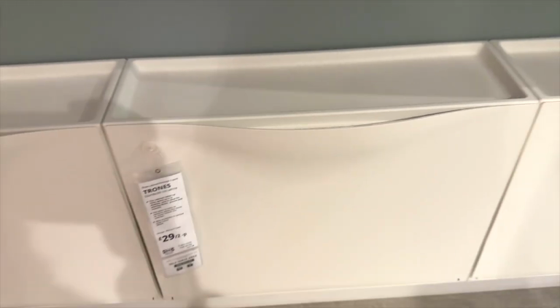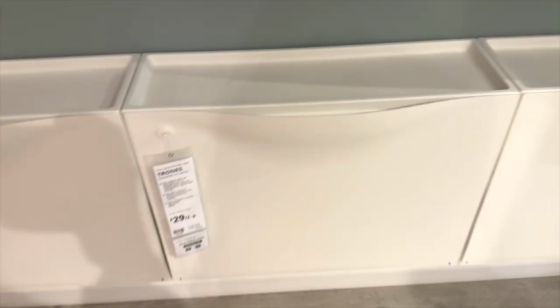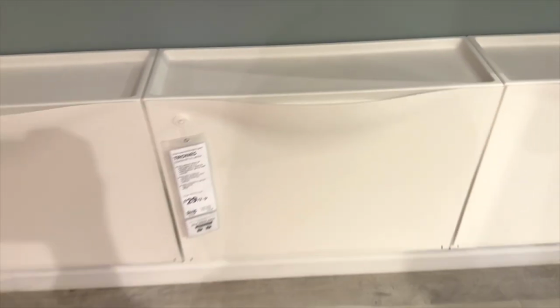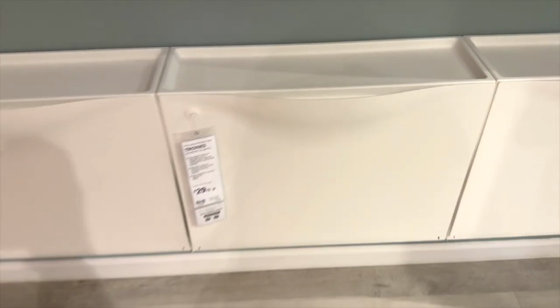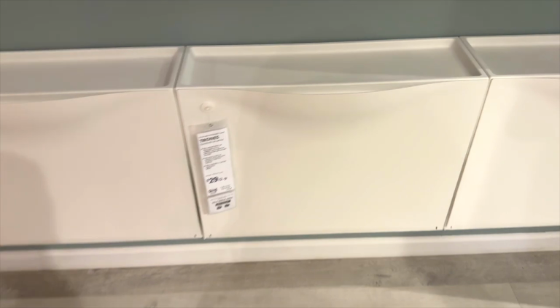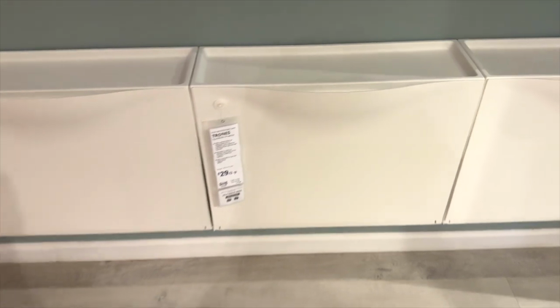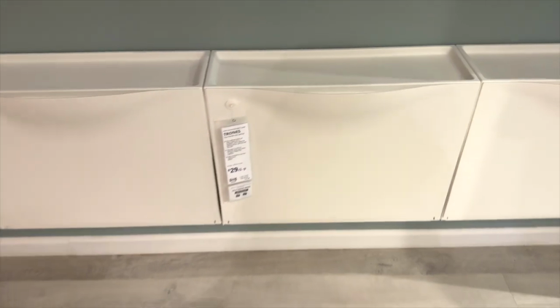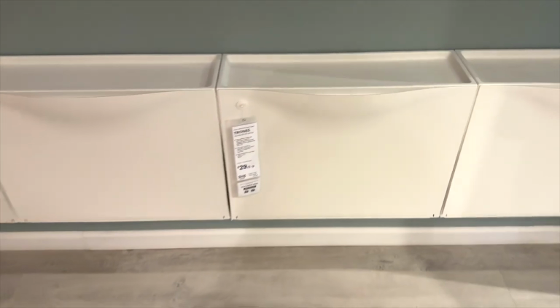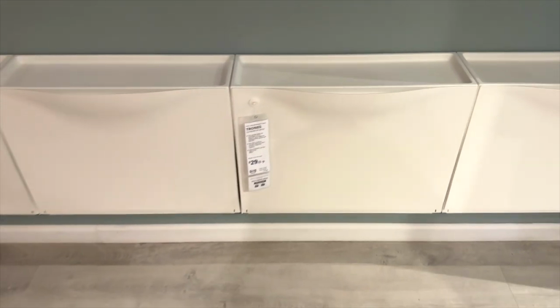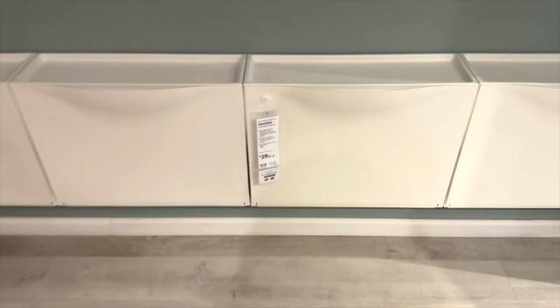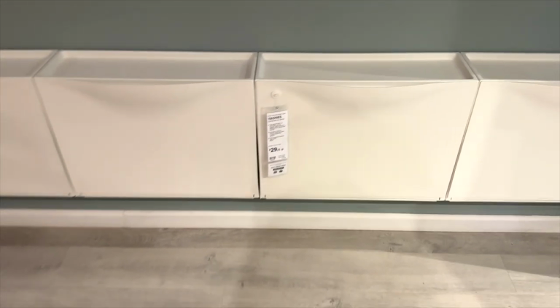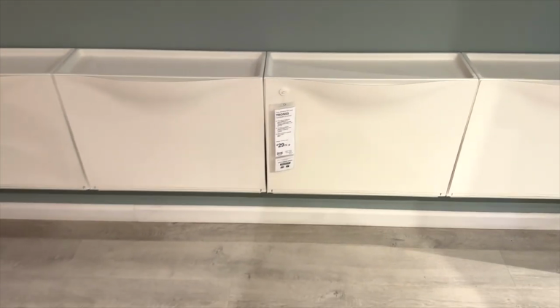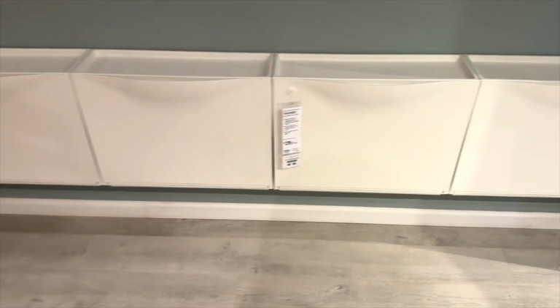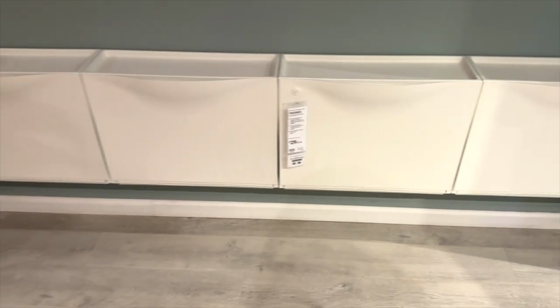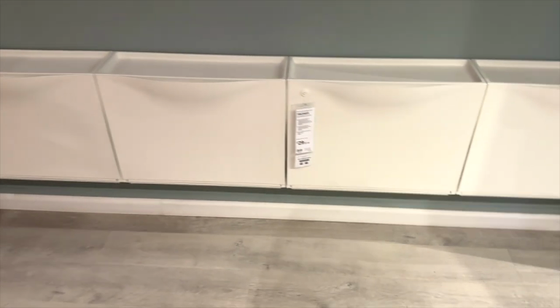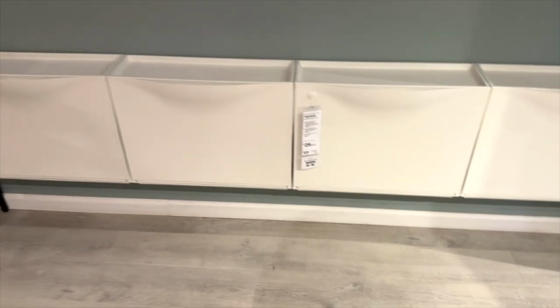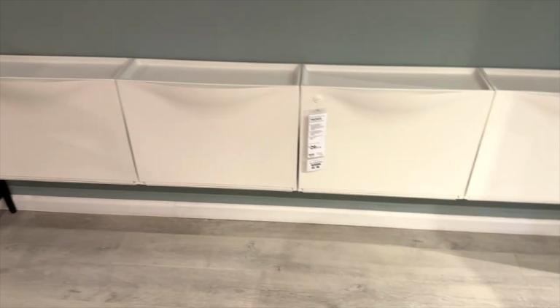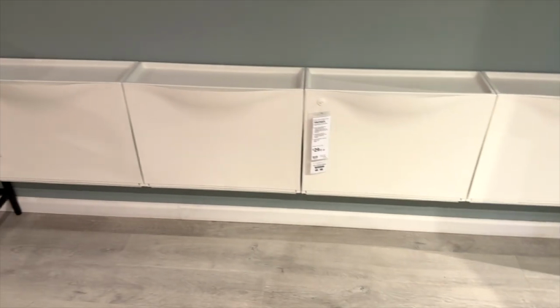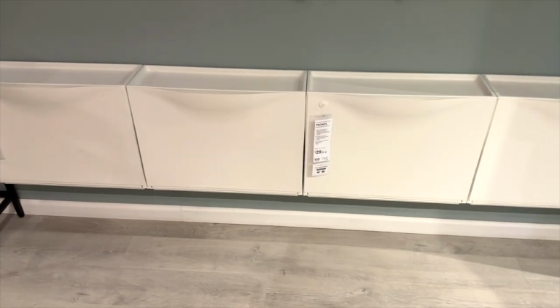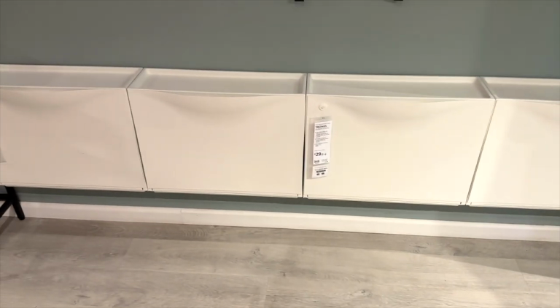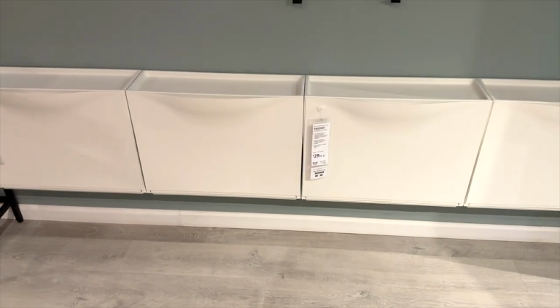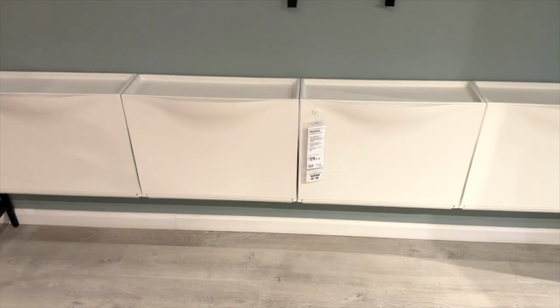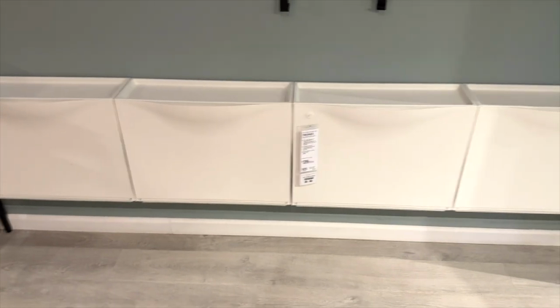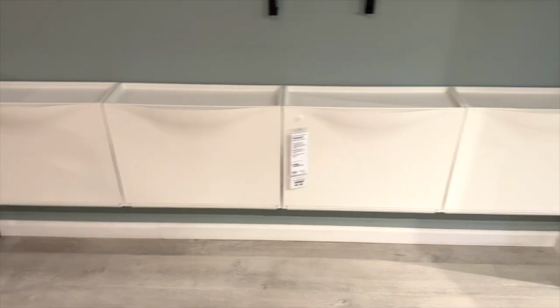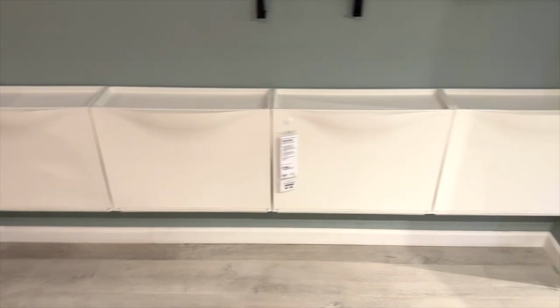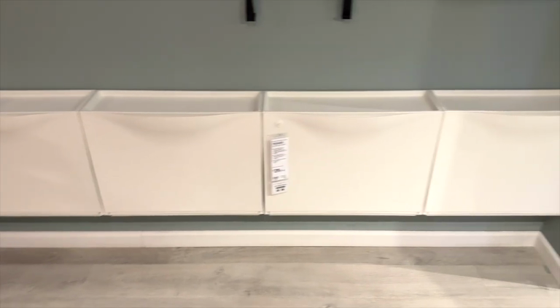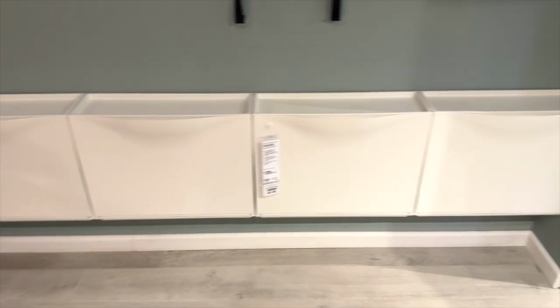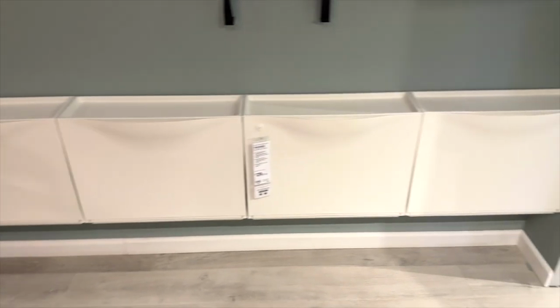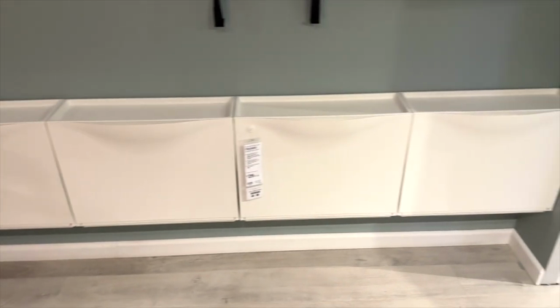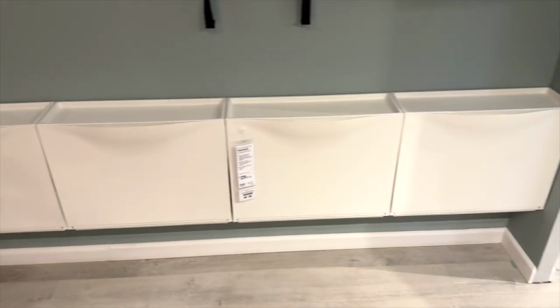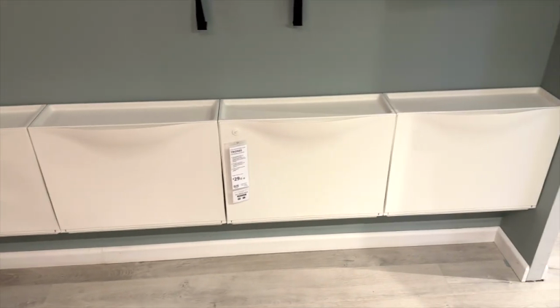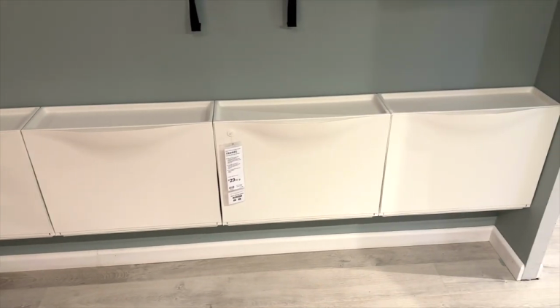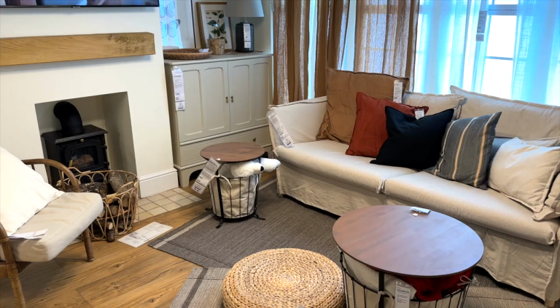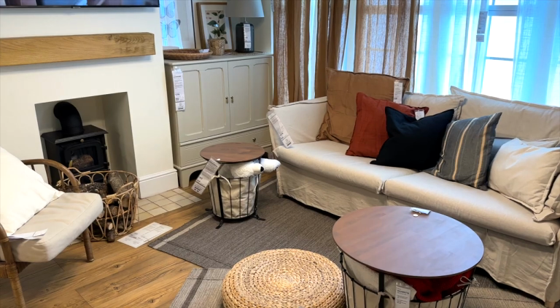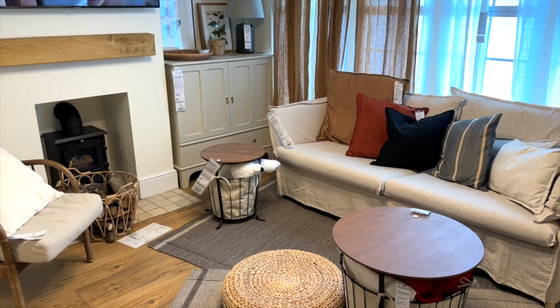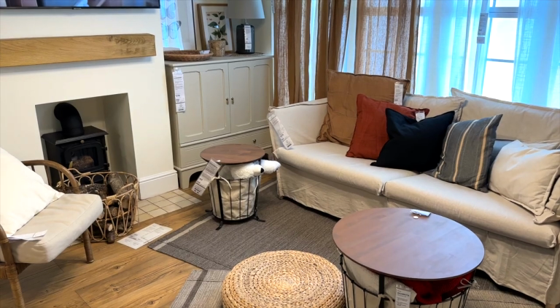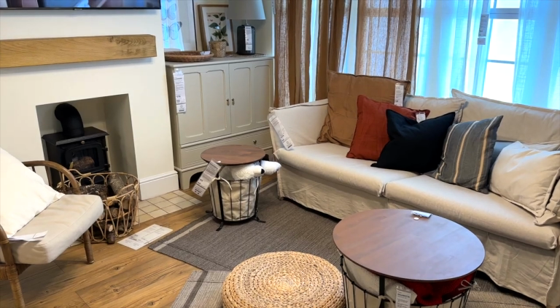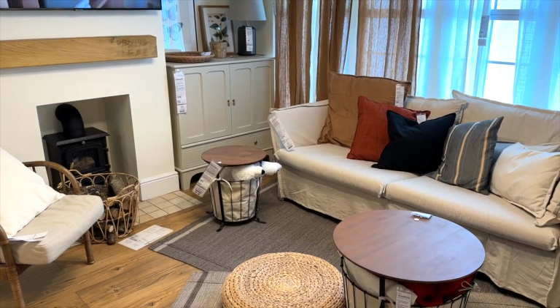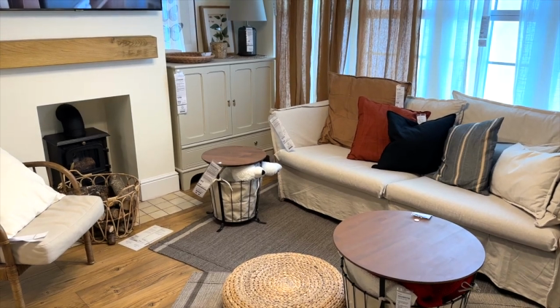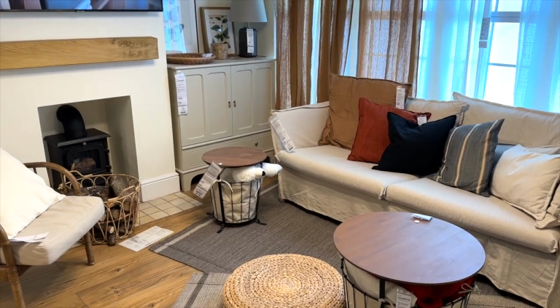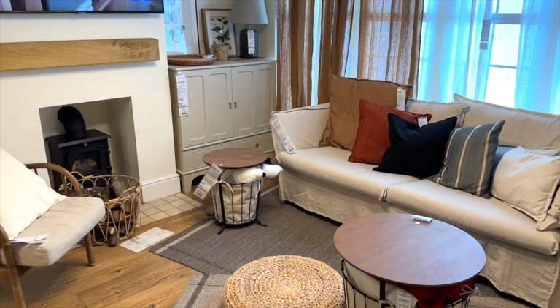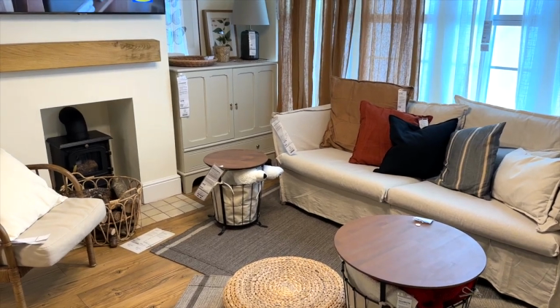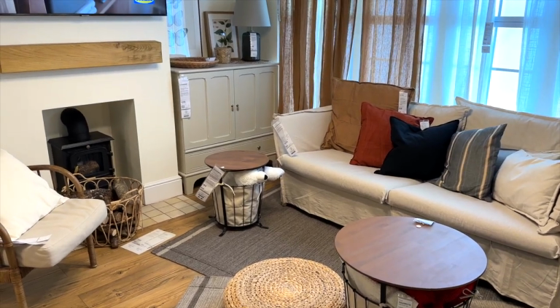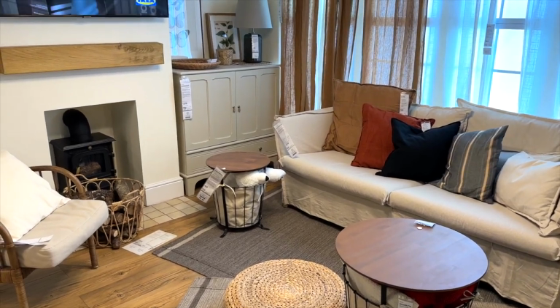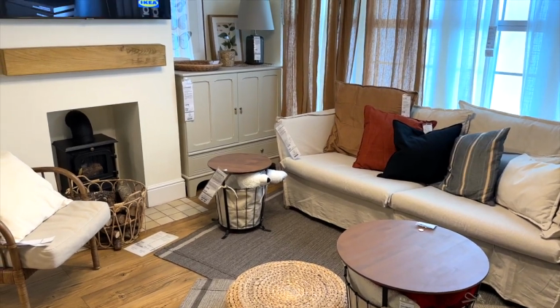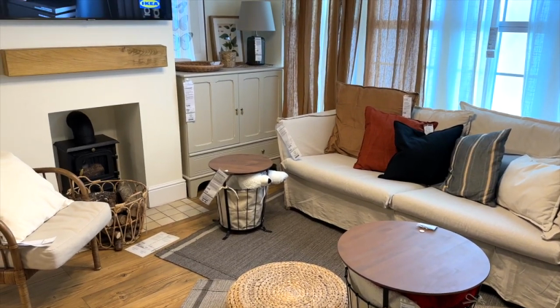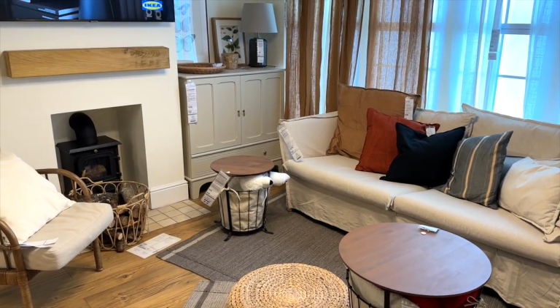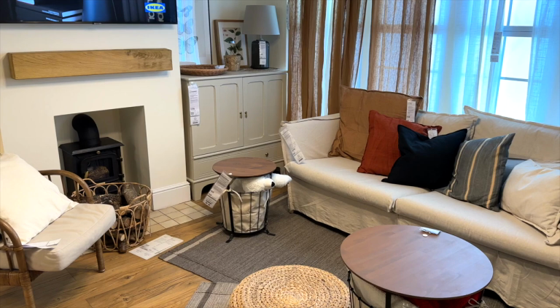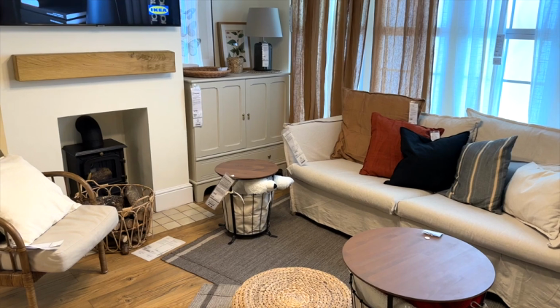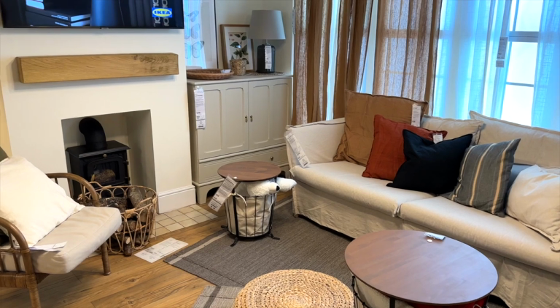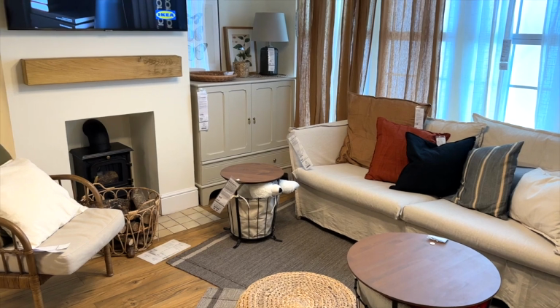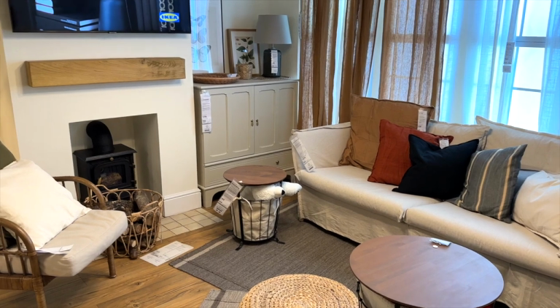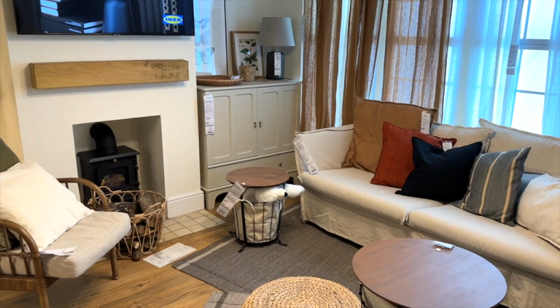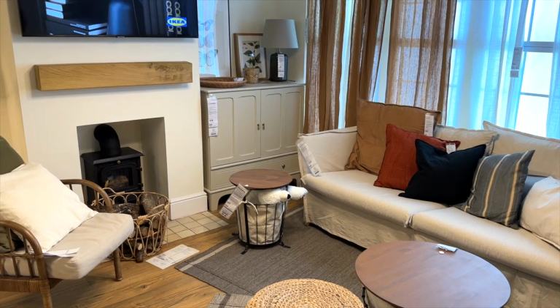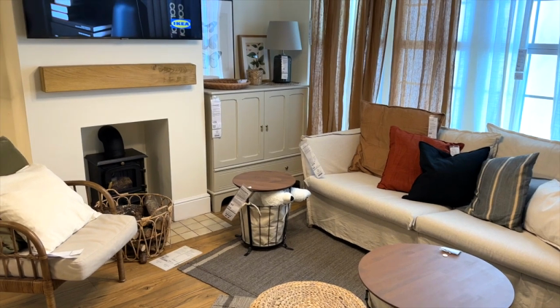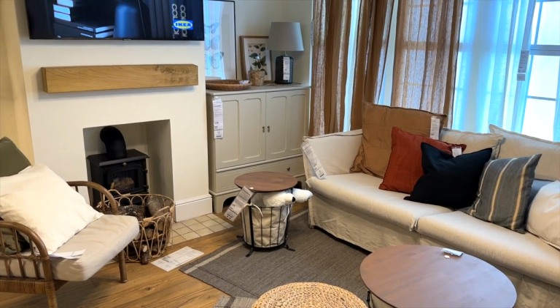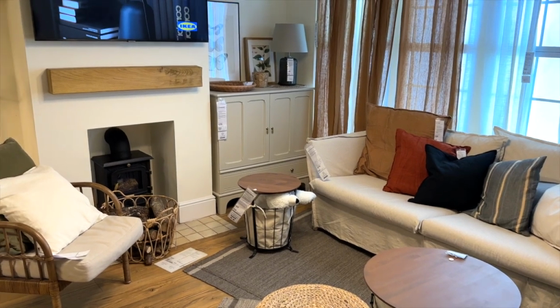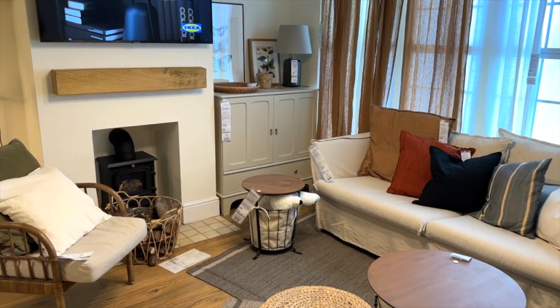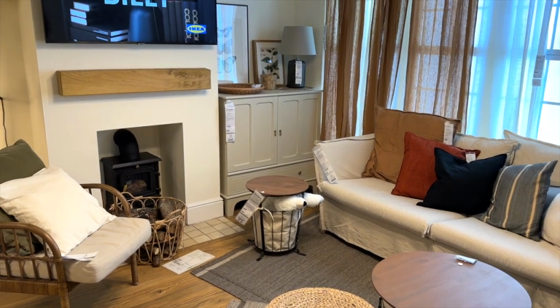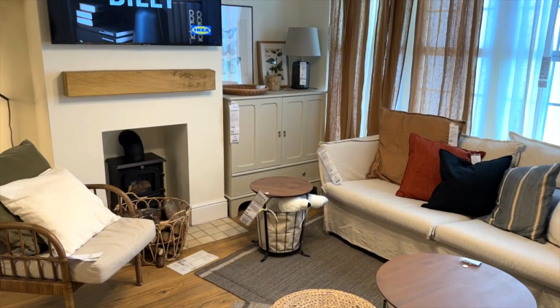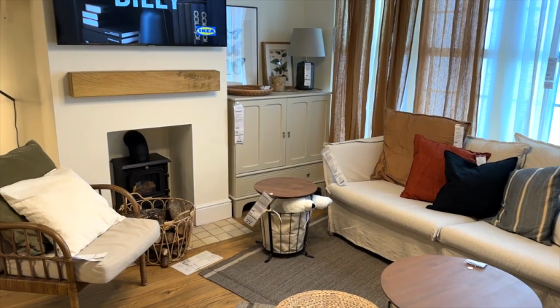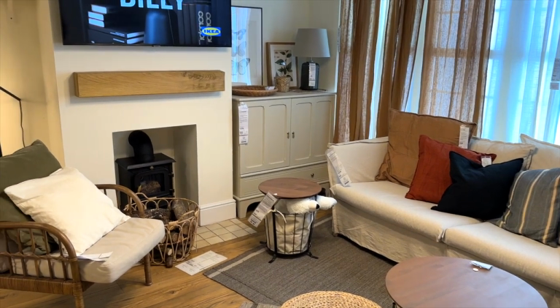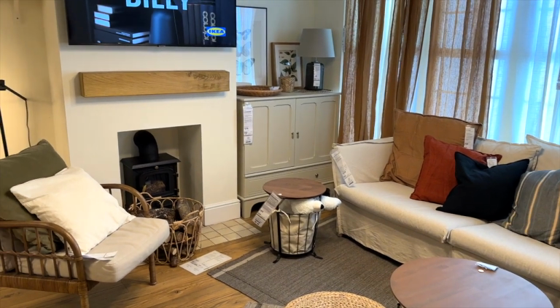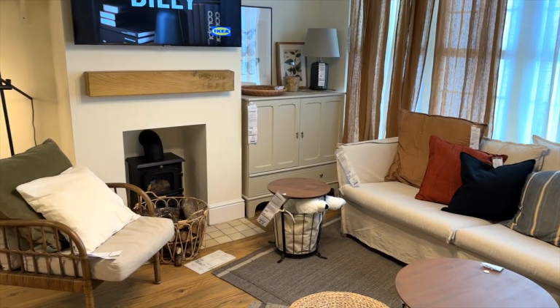This is the Trones shoe storage unit — I really love this and thought it was such a good storage concept. Definitely want to think about it for the new house.